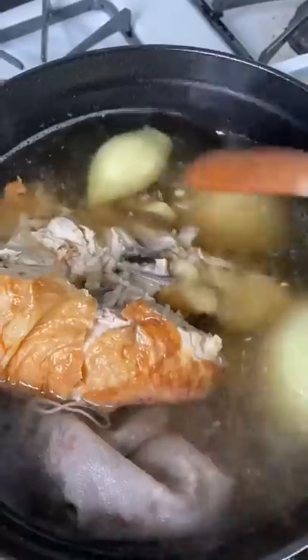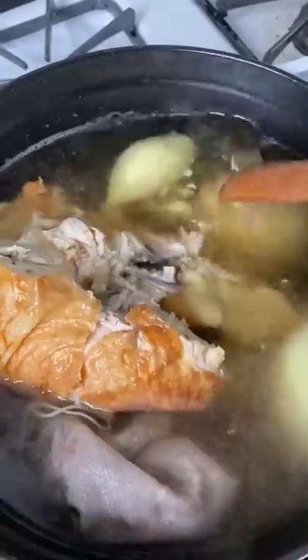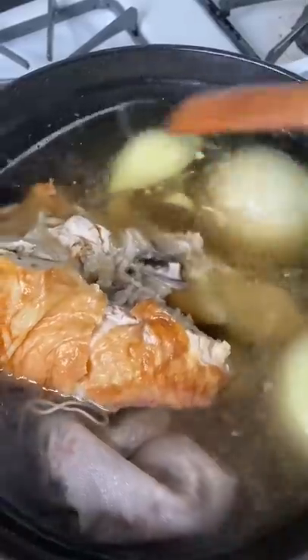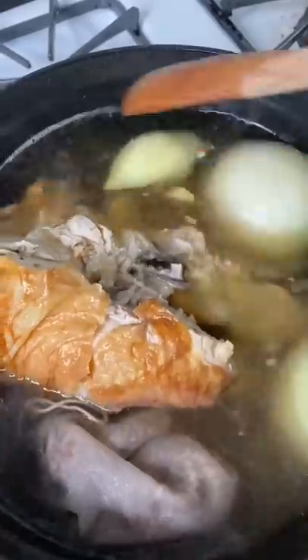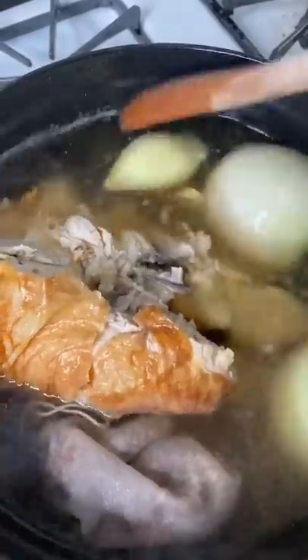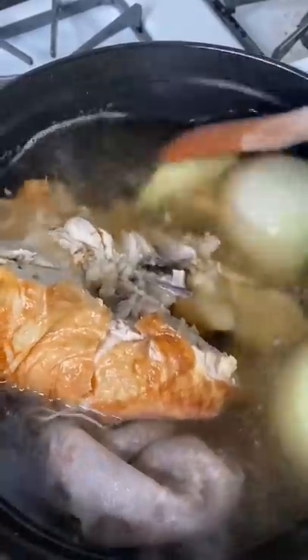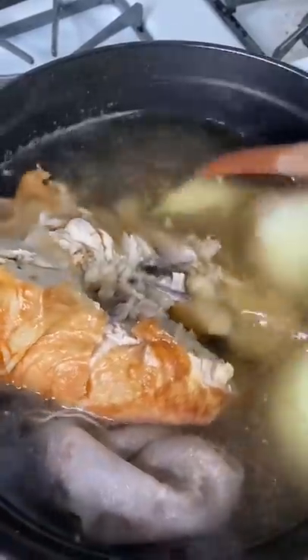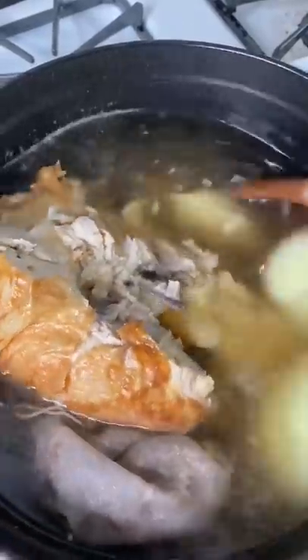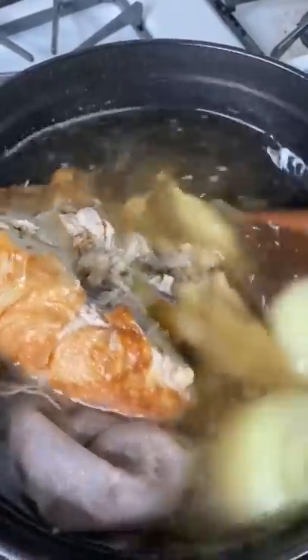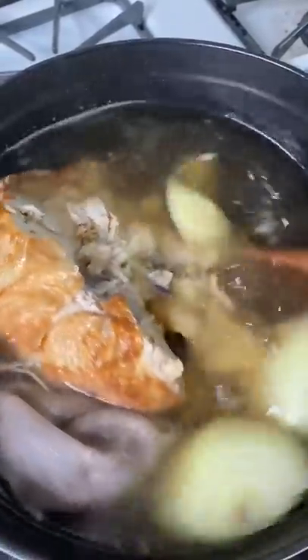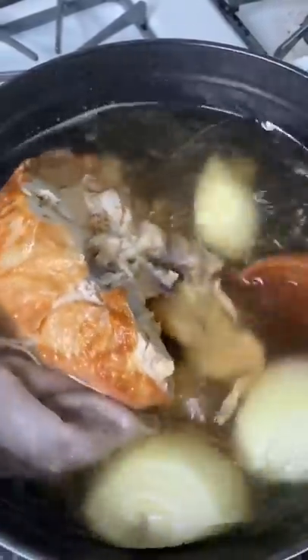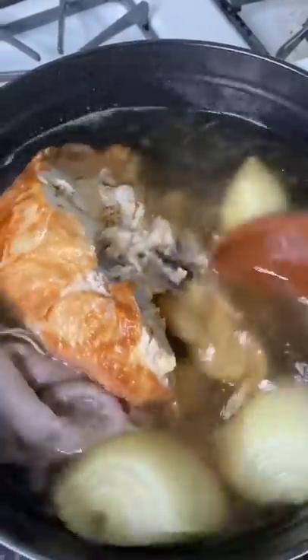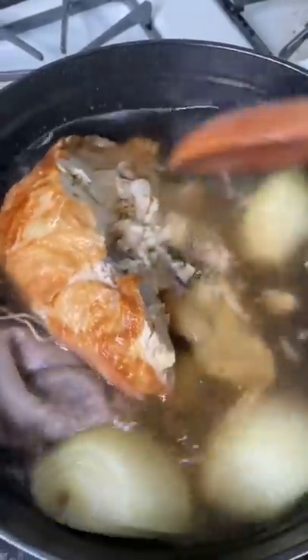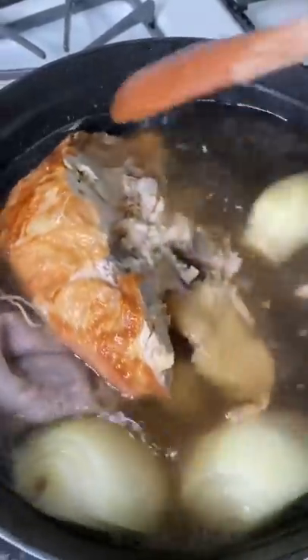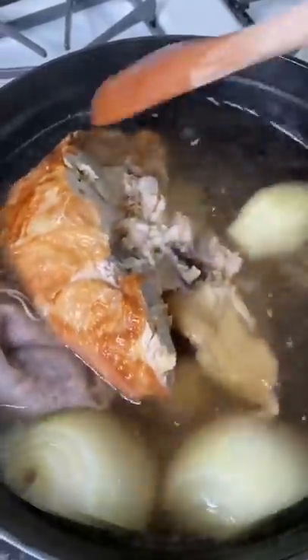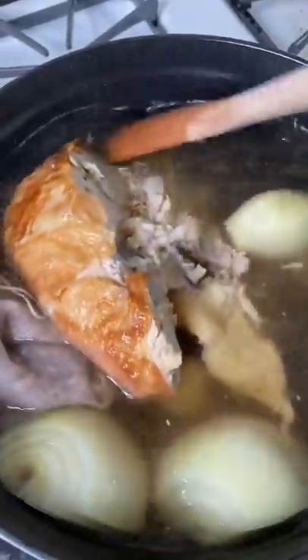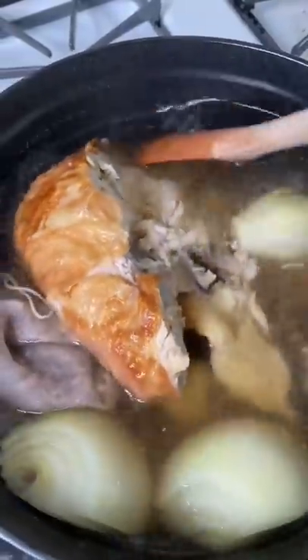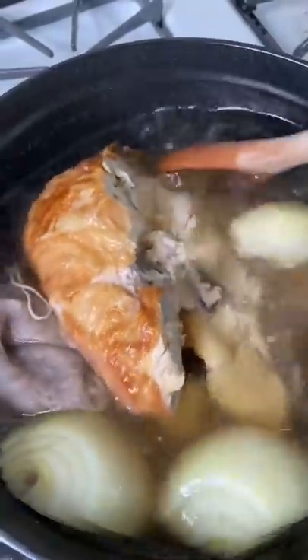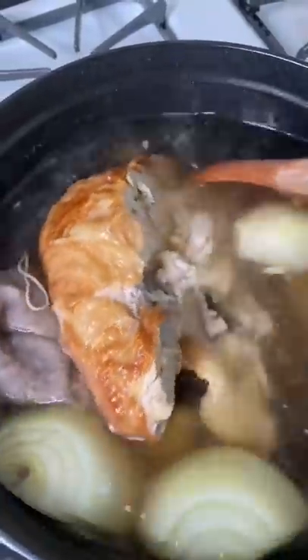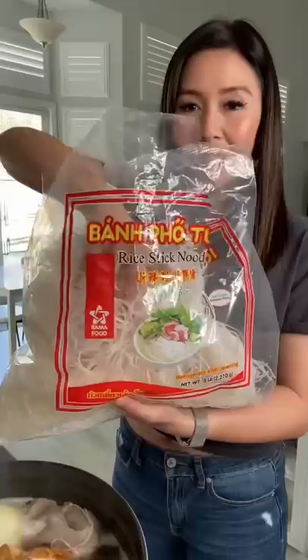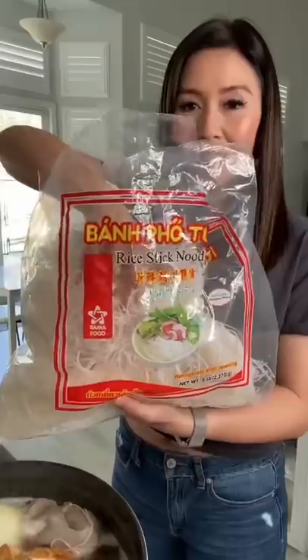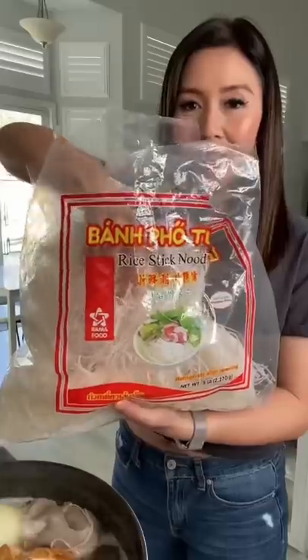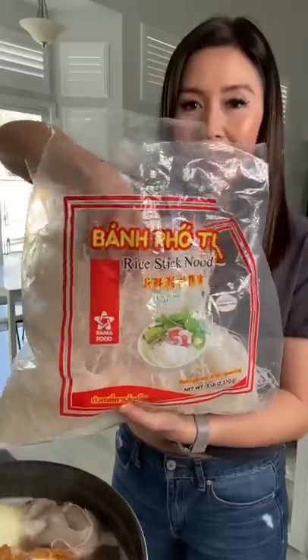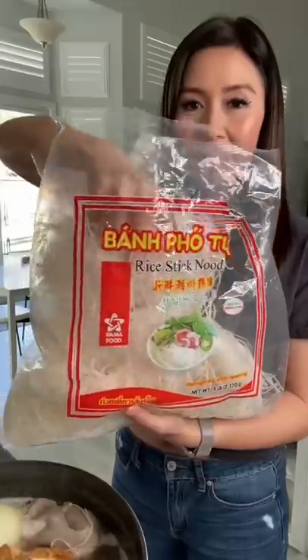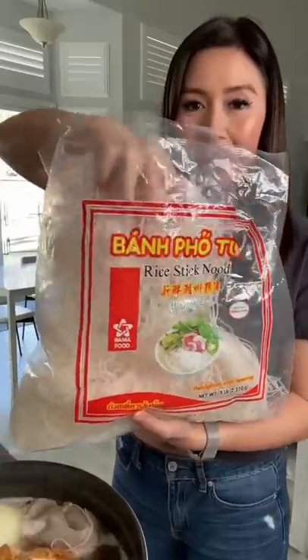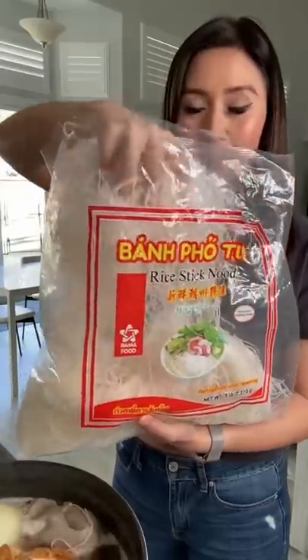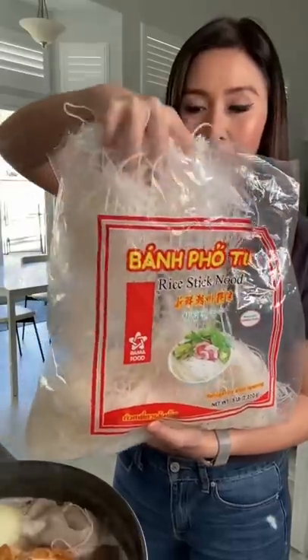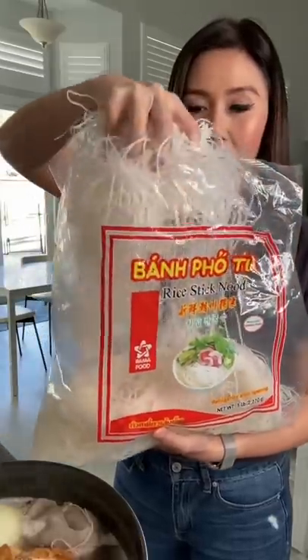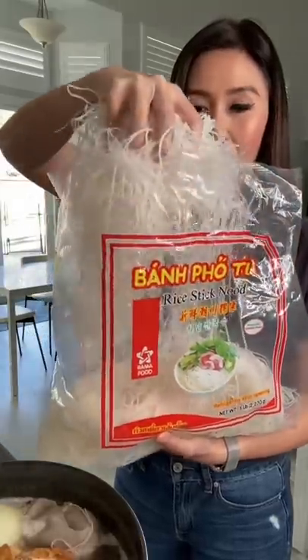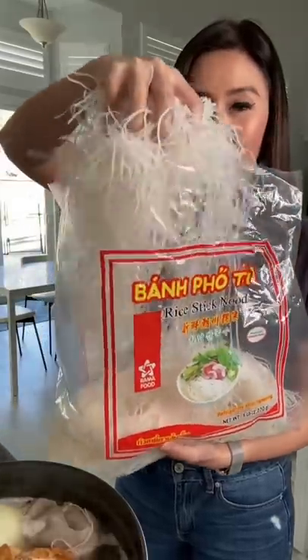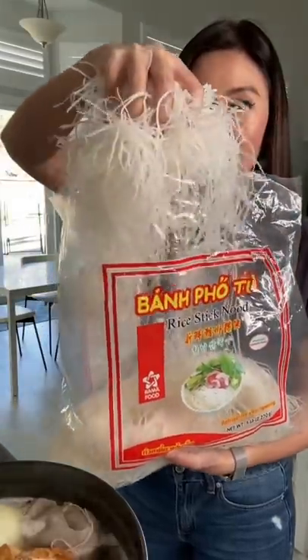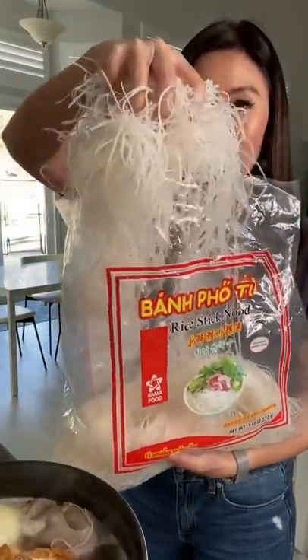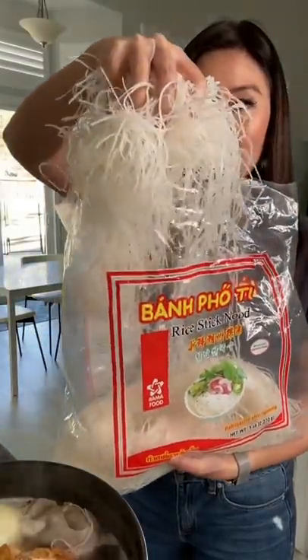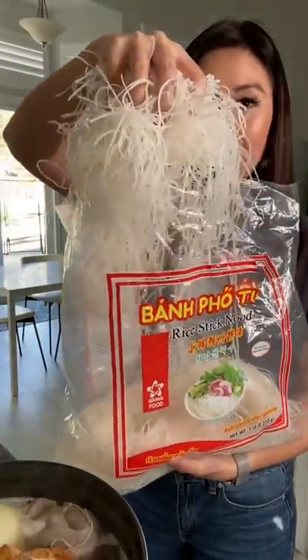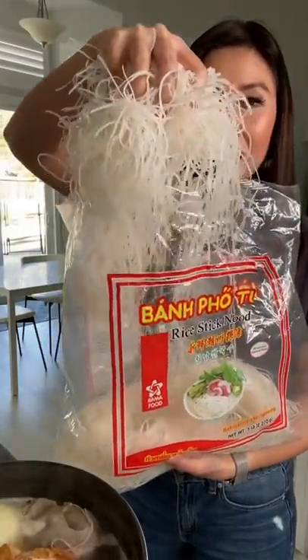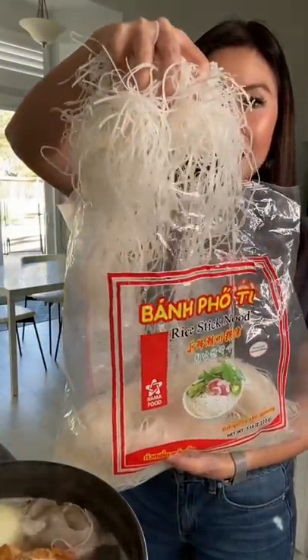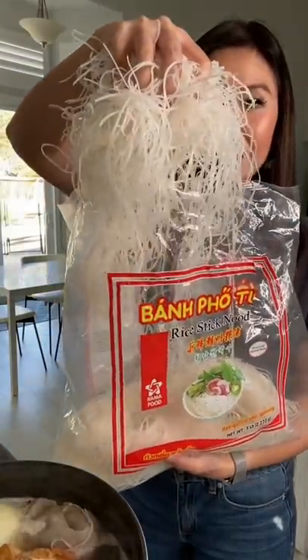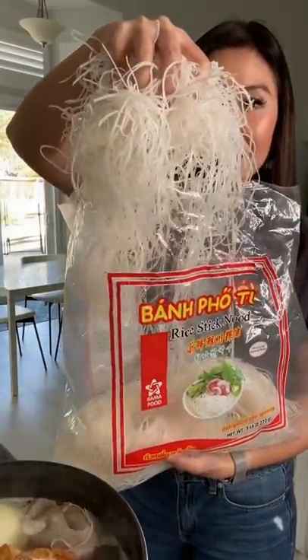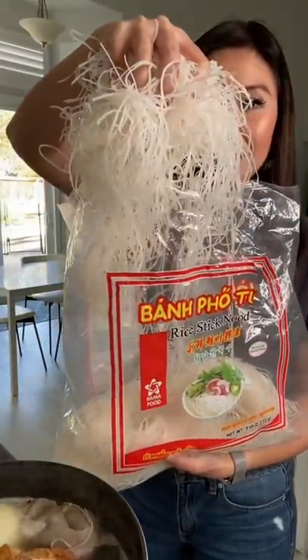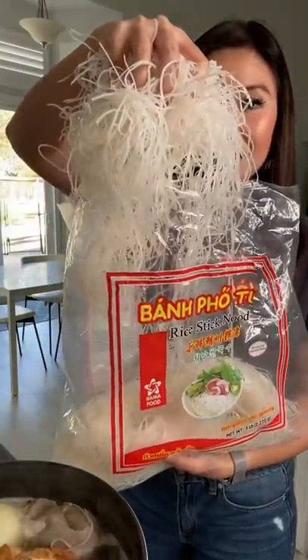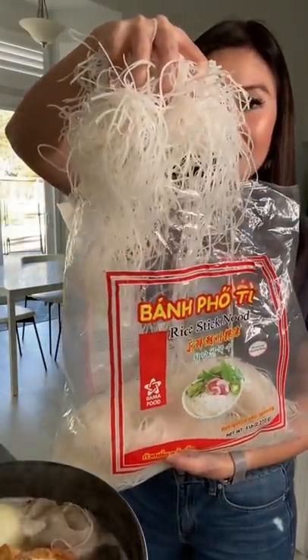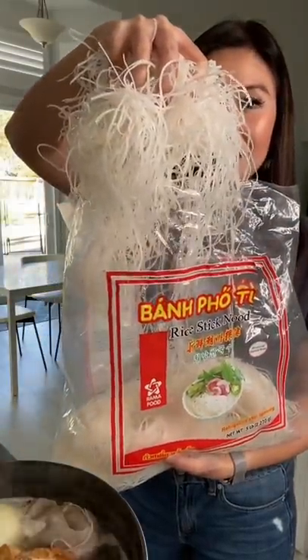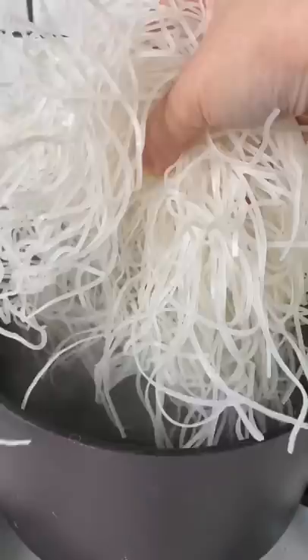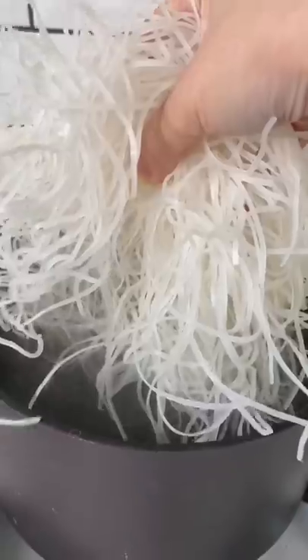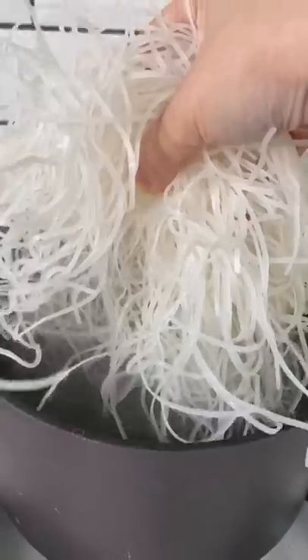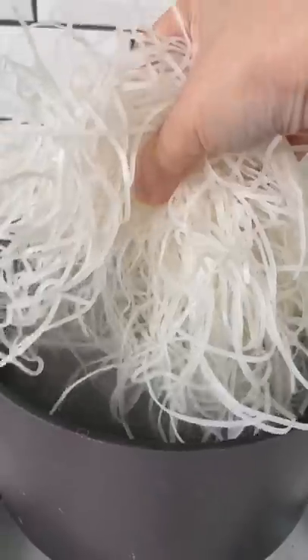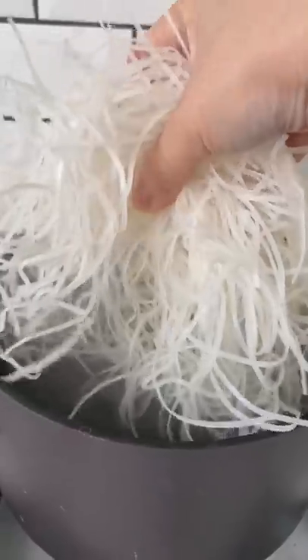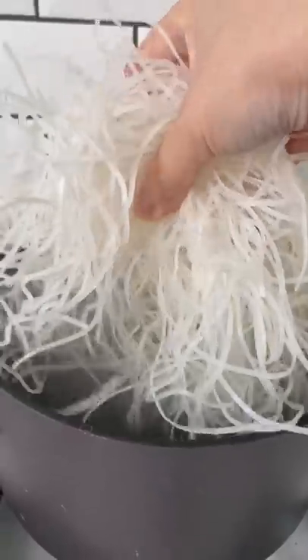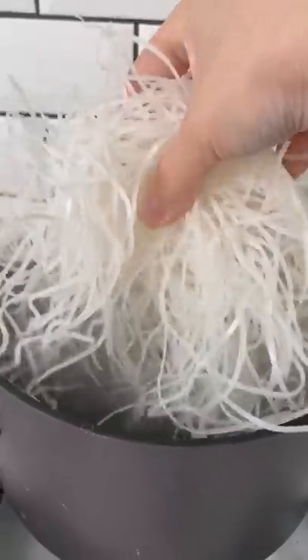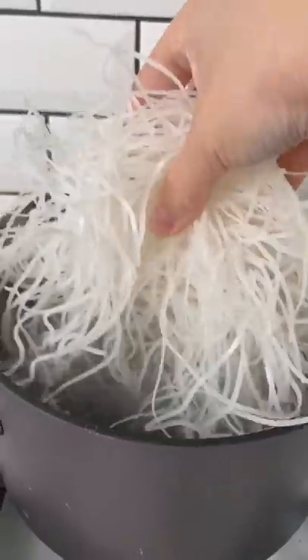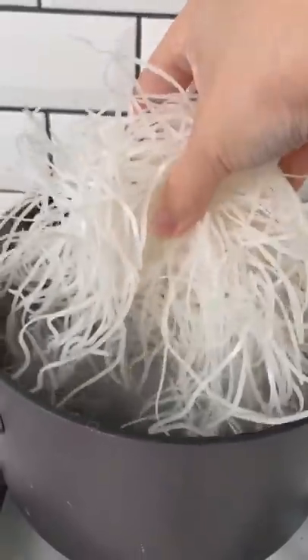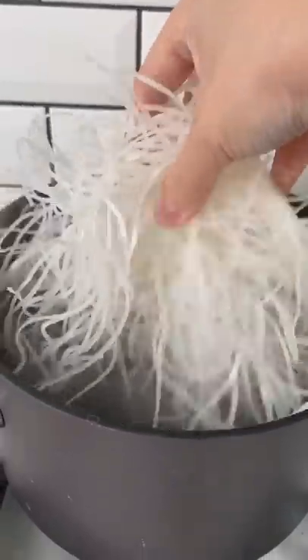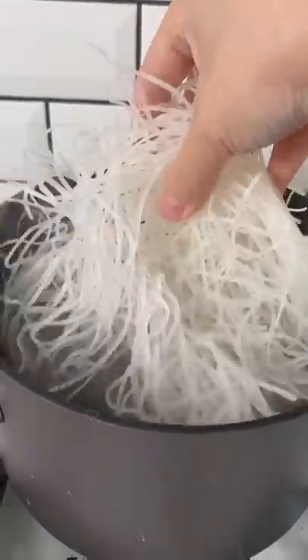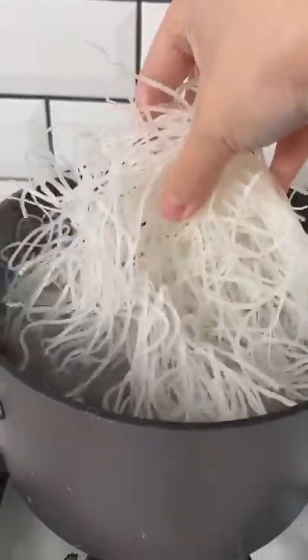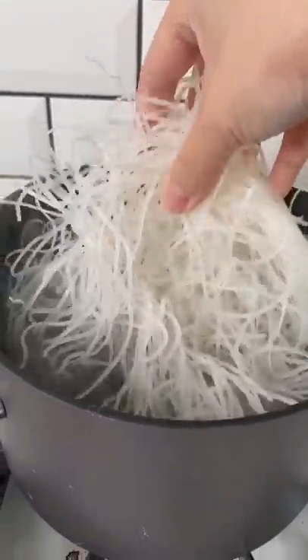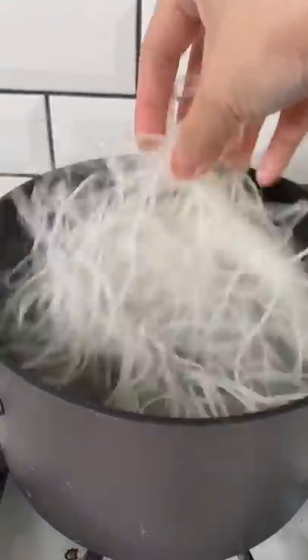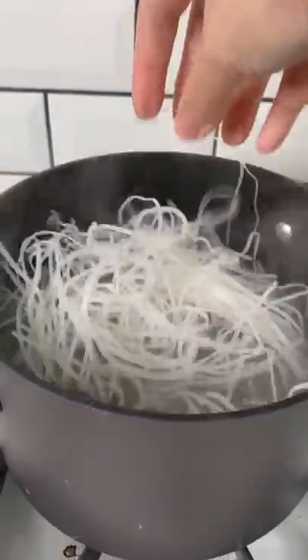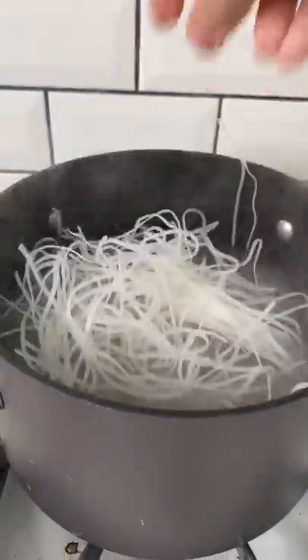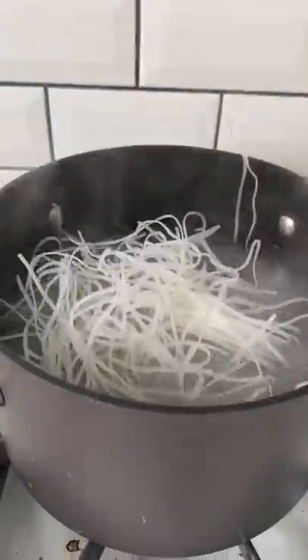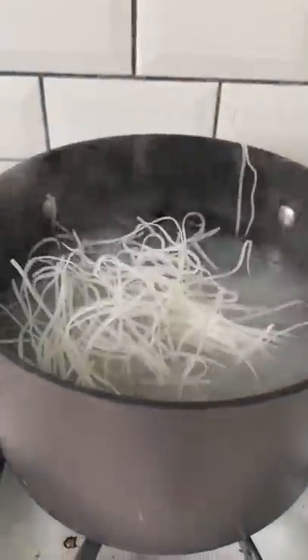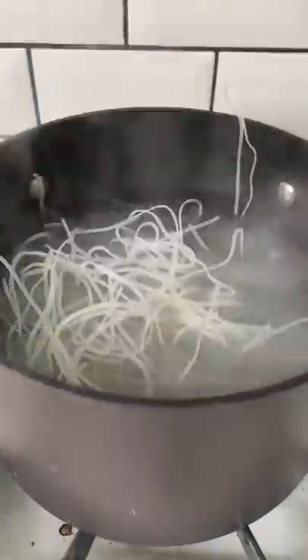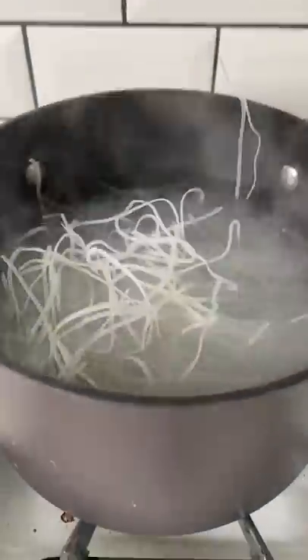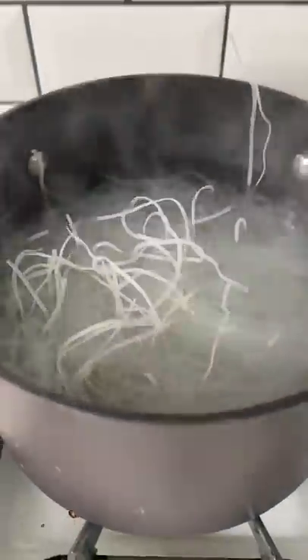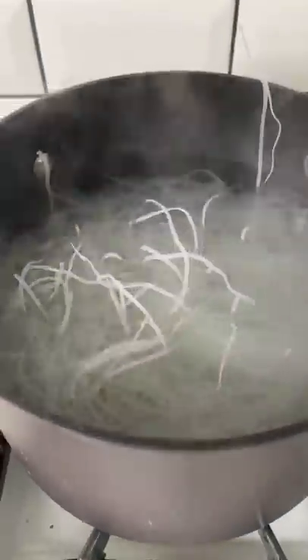And boil for 30 minutes. This is a bed of rice noodles I like to use — boil for one minute so you don't overcook the noodles.